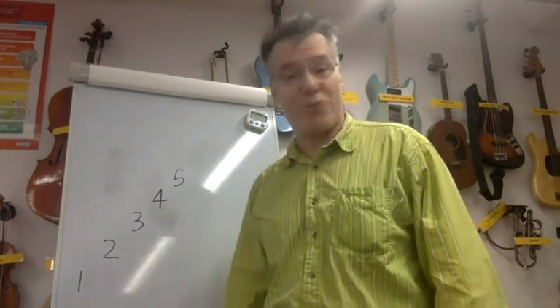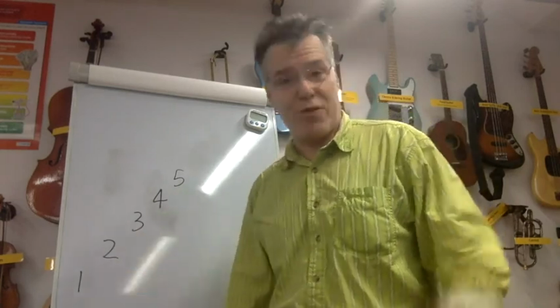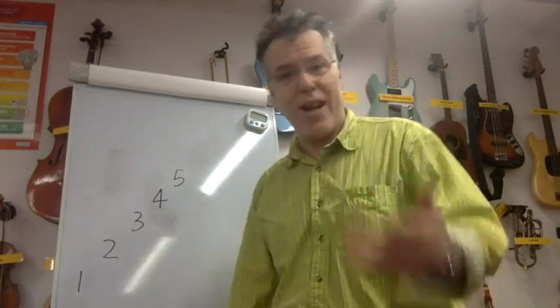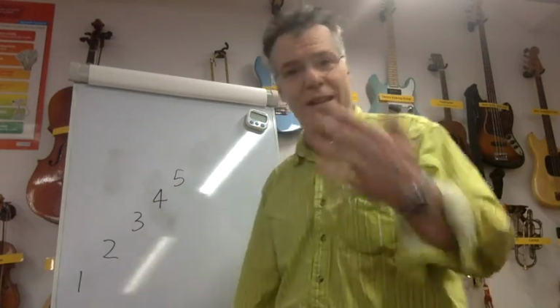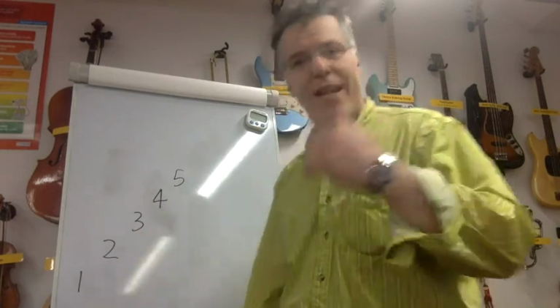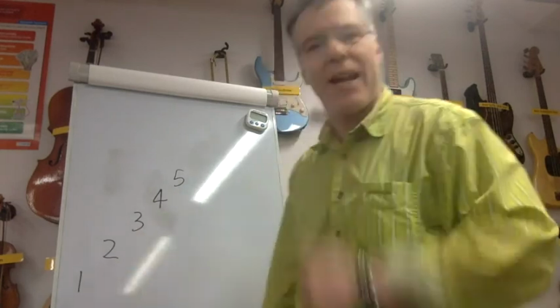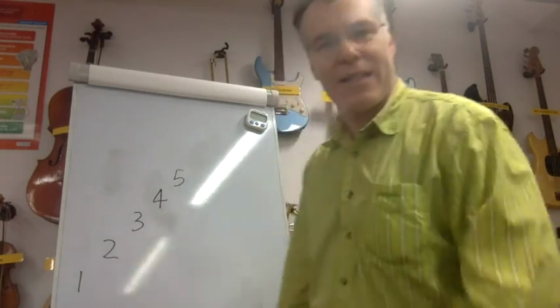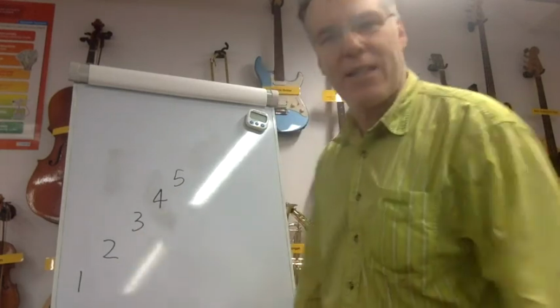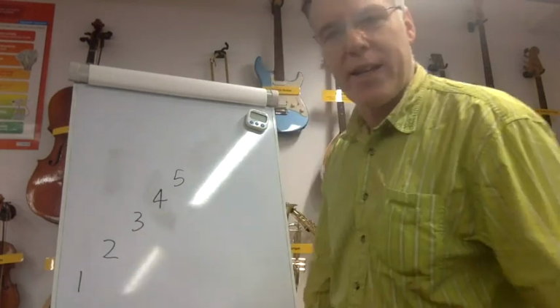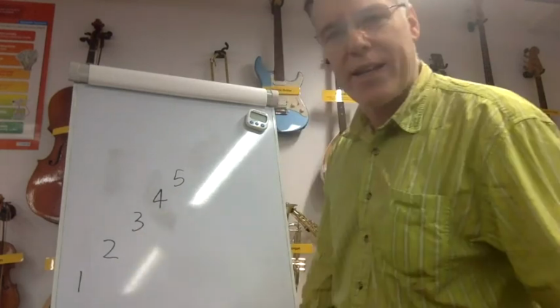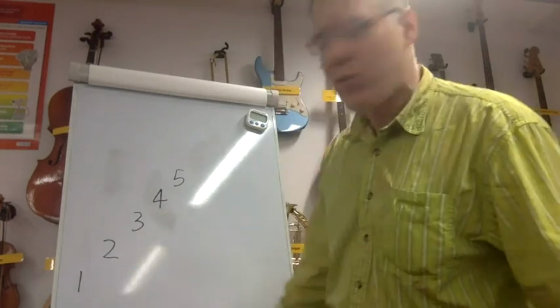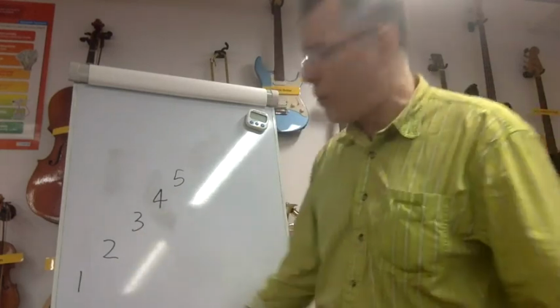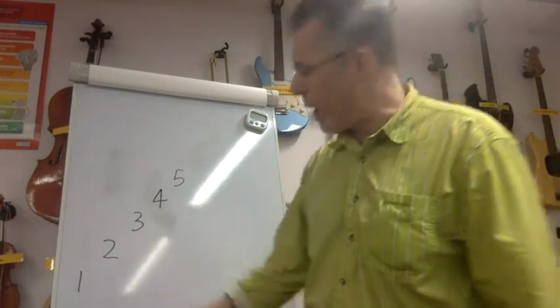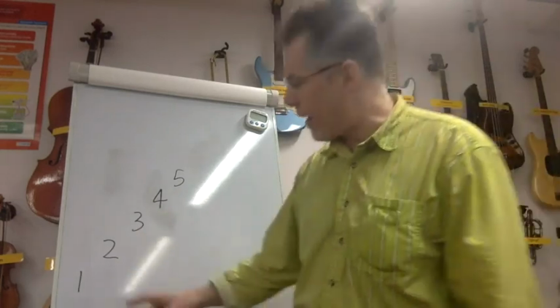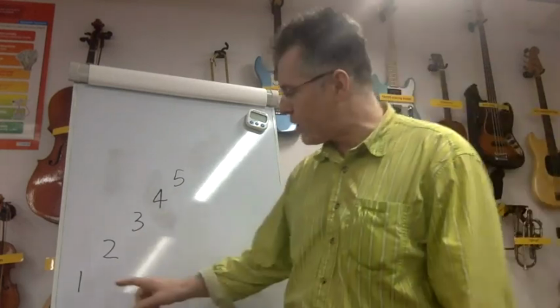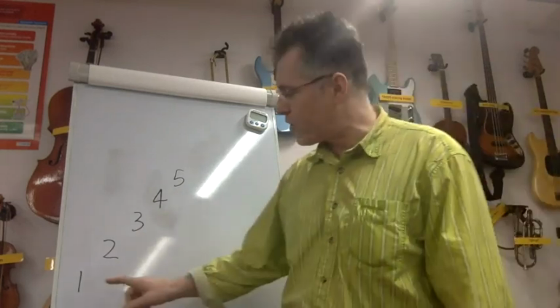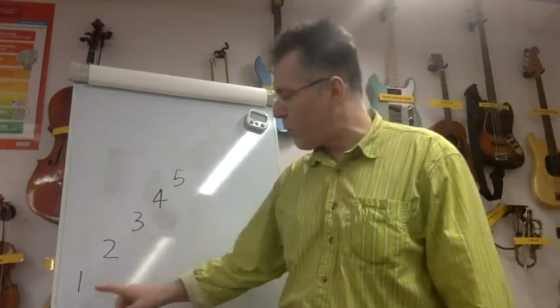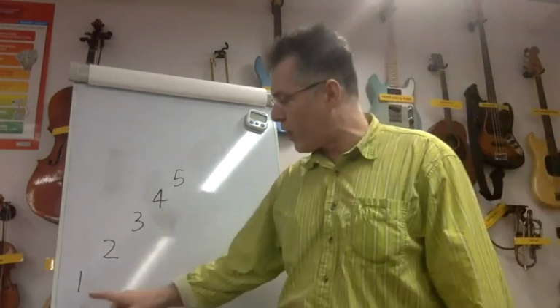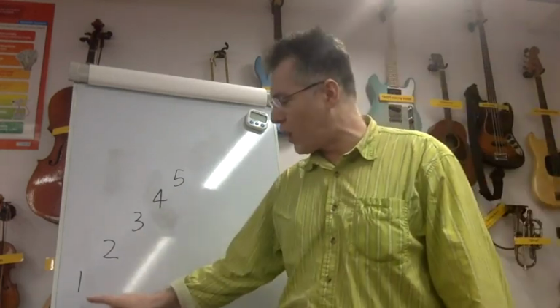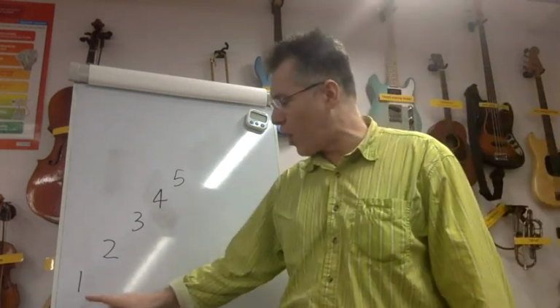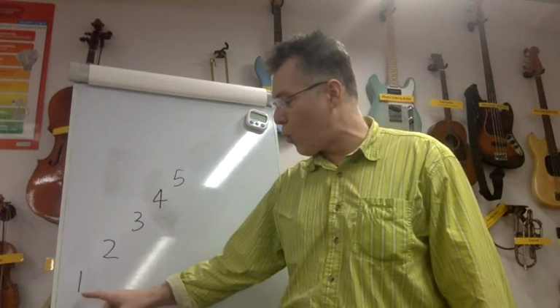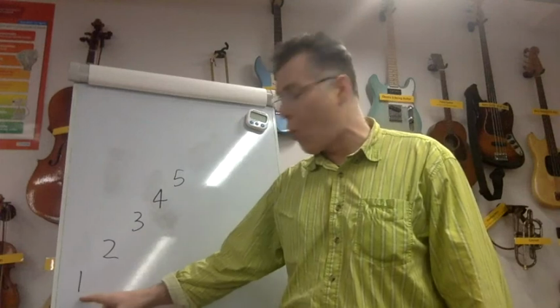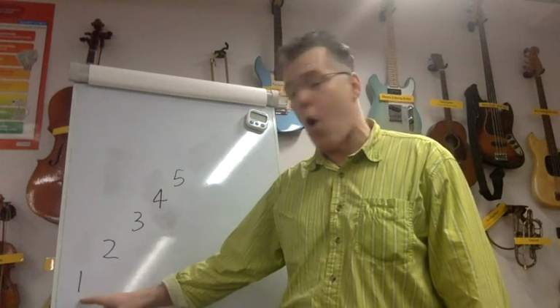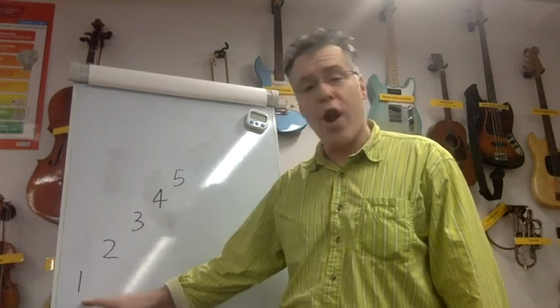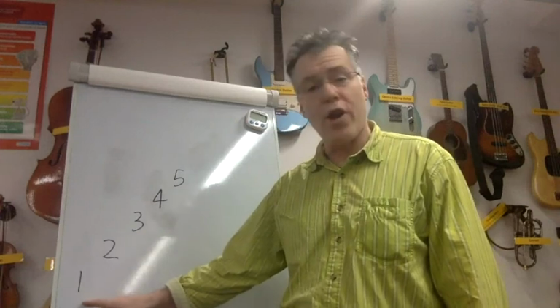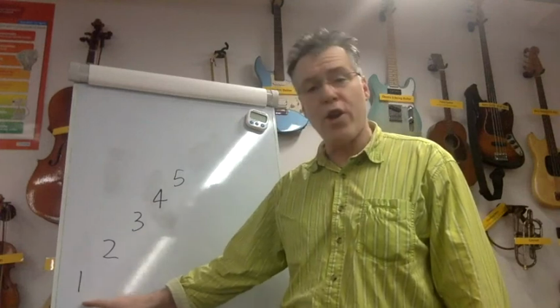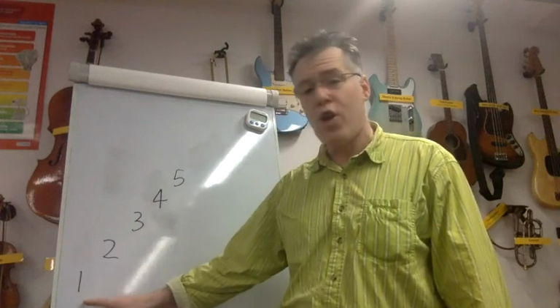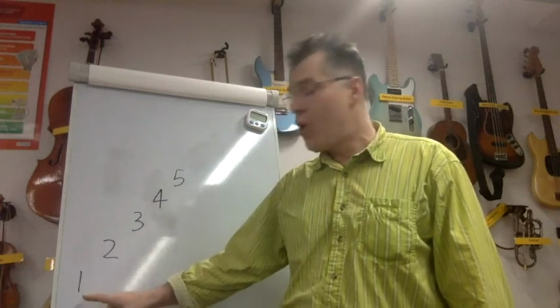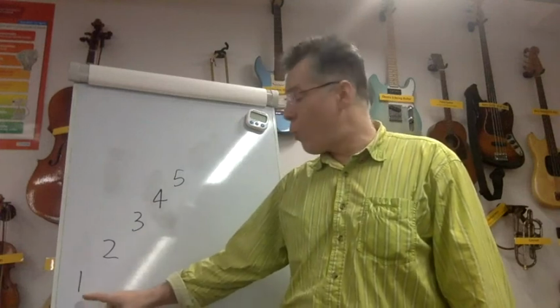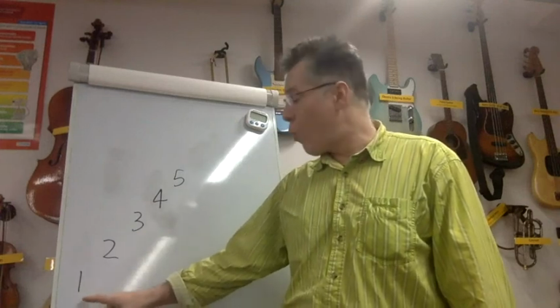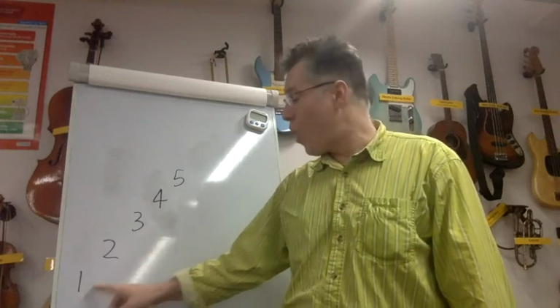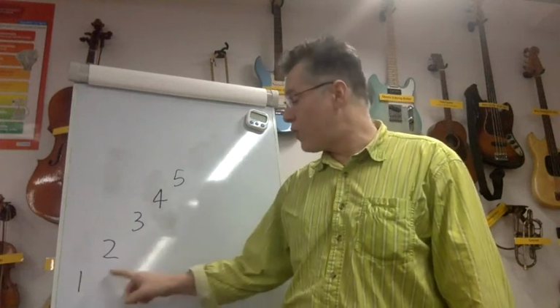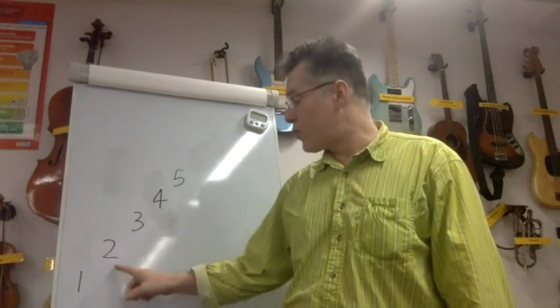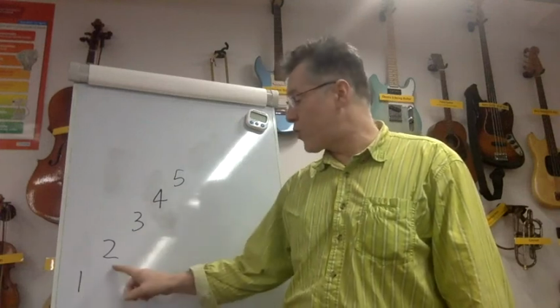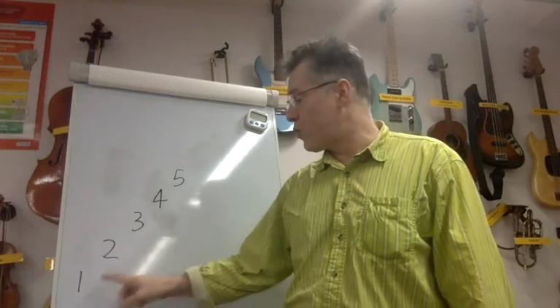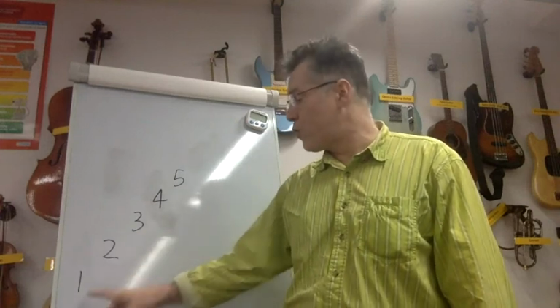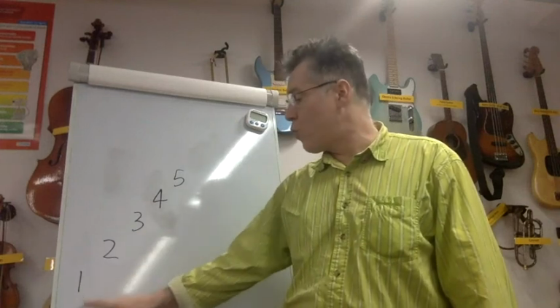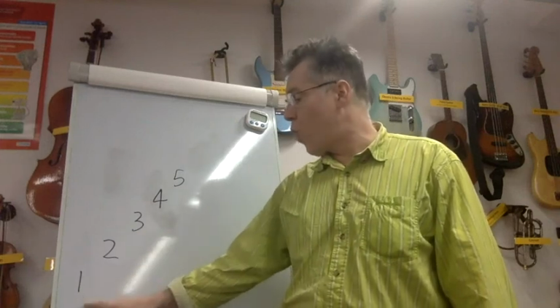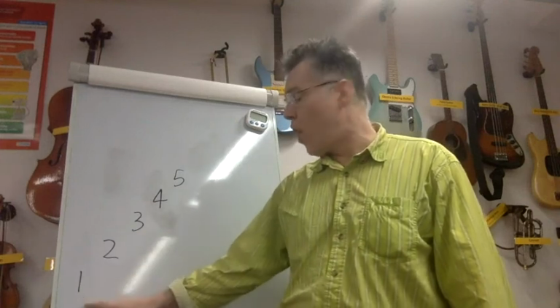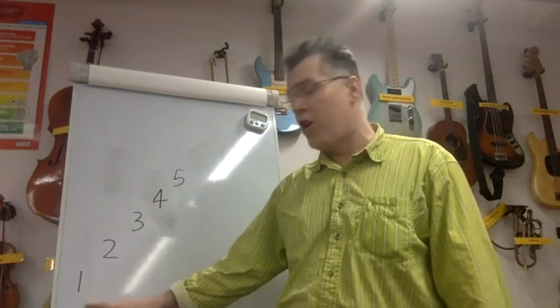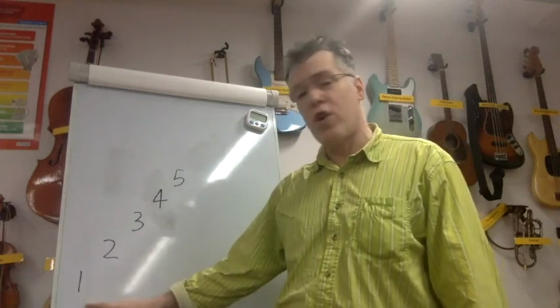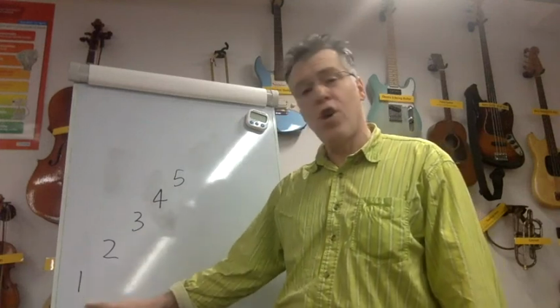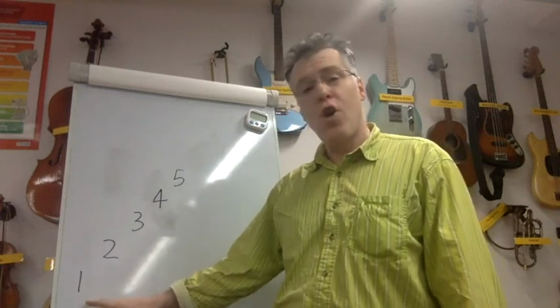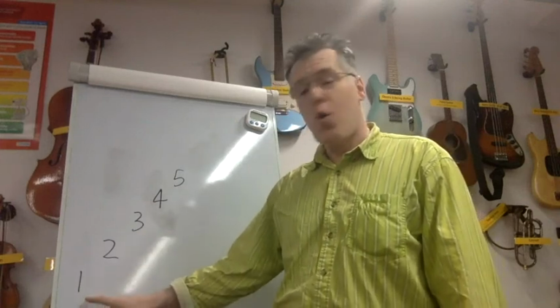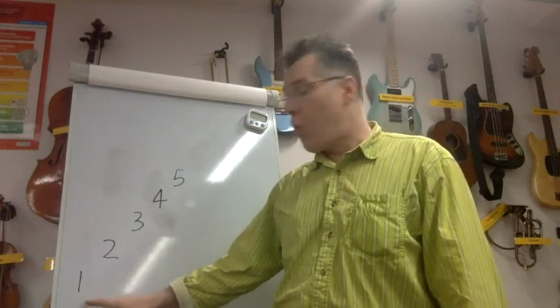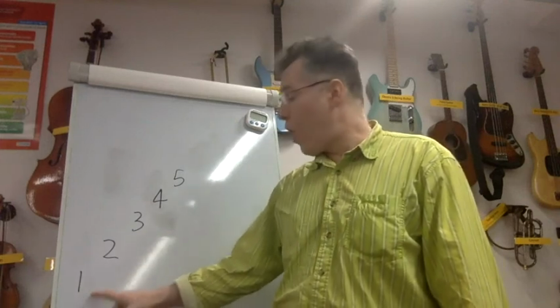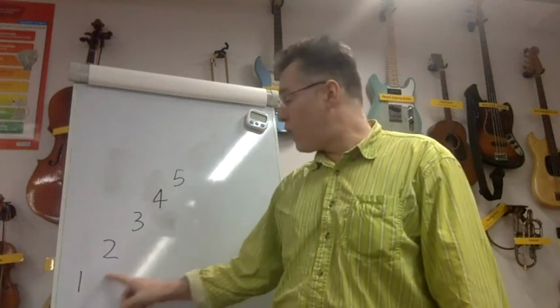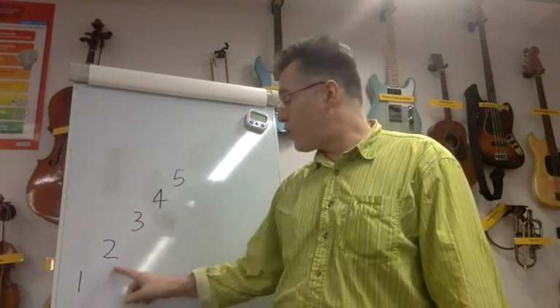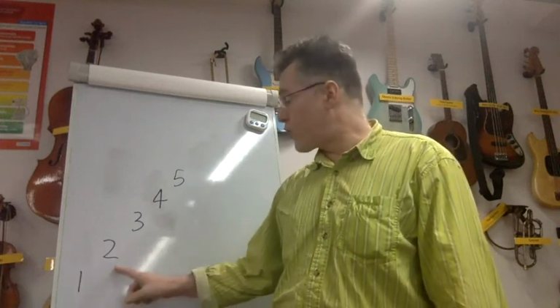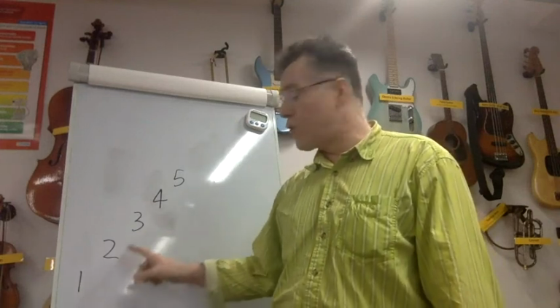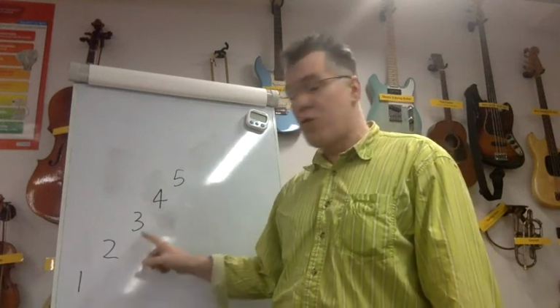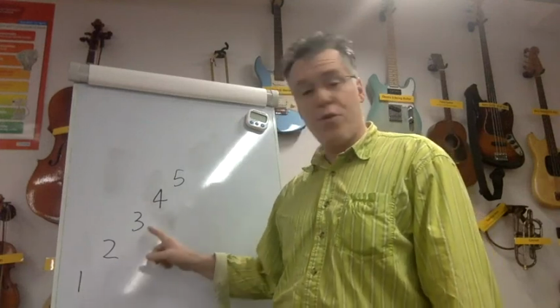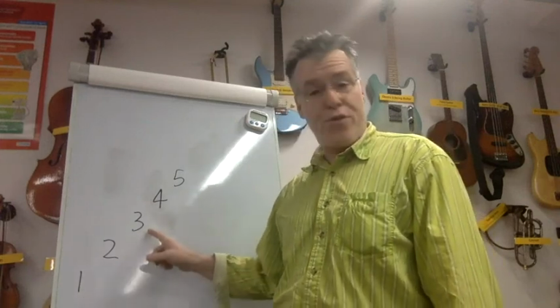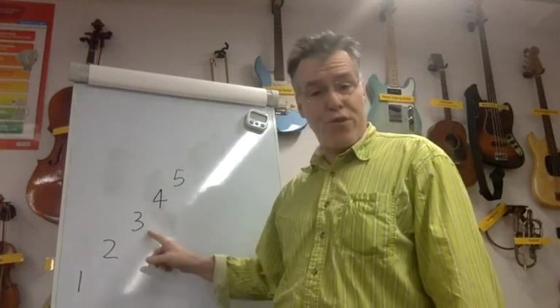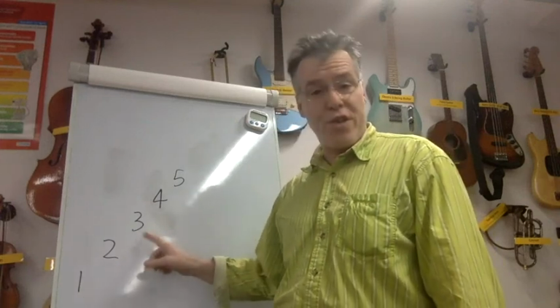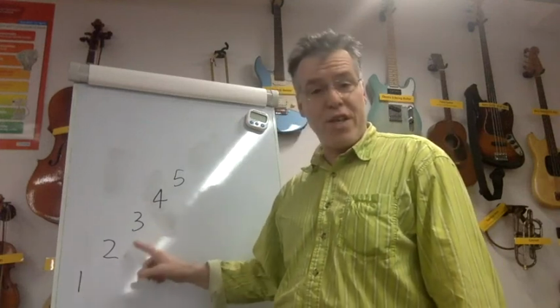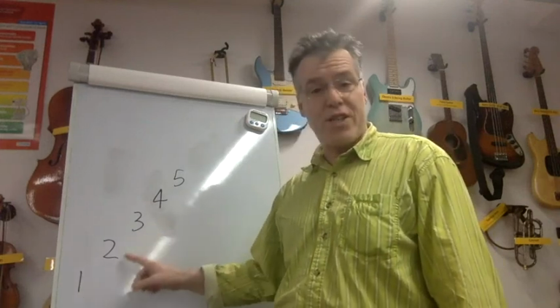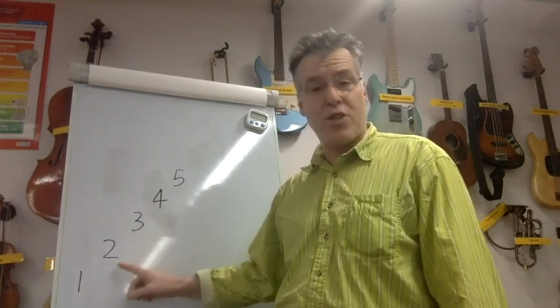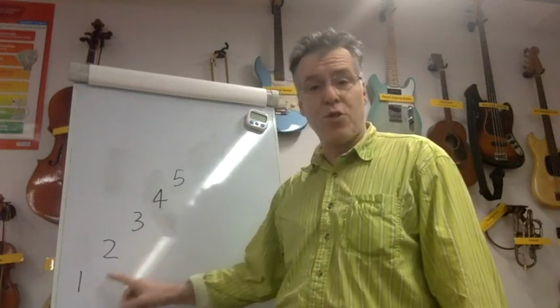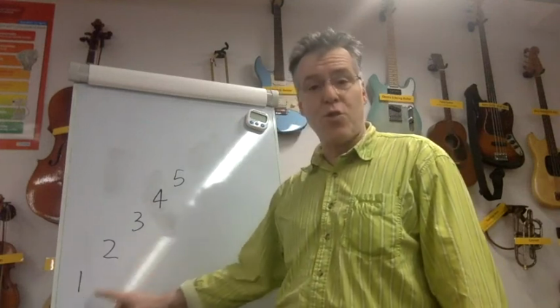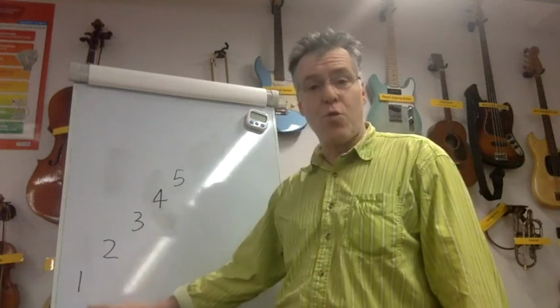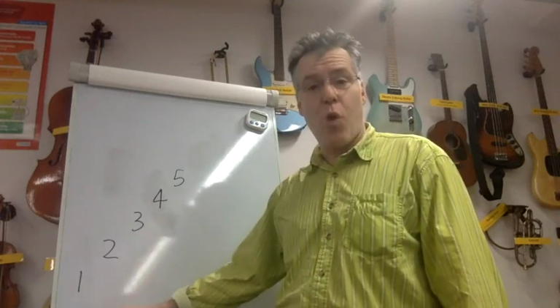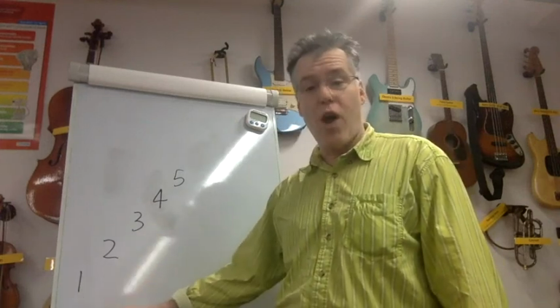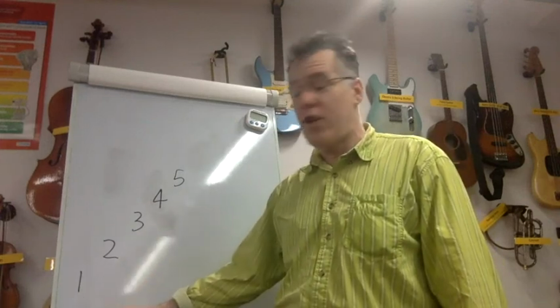Great, now let's turn it into a pattern. So we're going to go one; one, two, one; one, two, three, two, one.